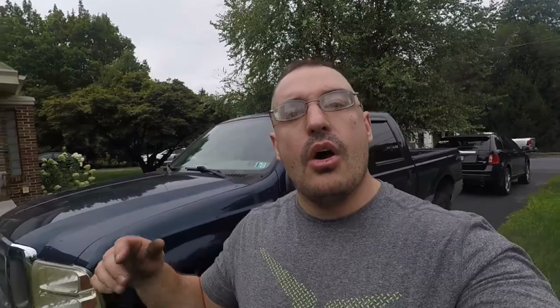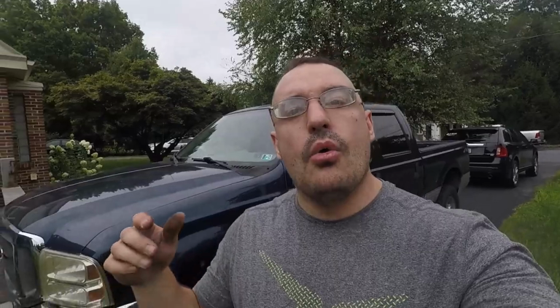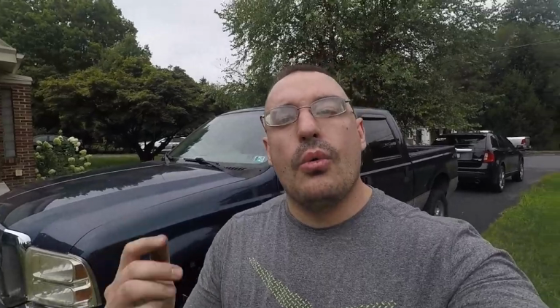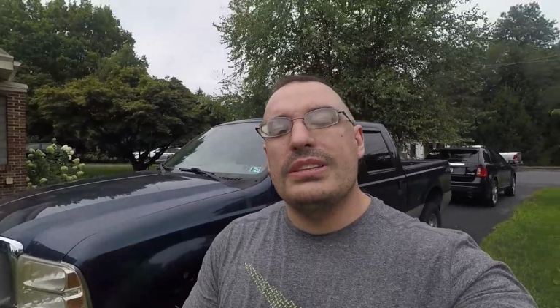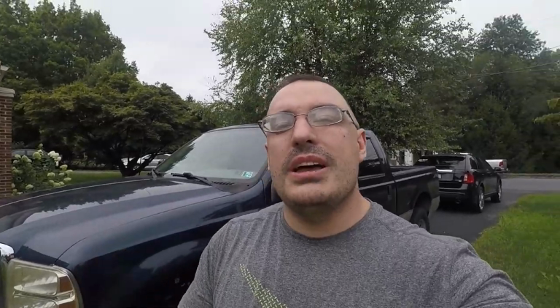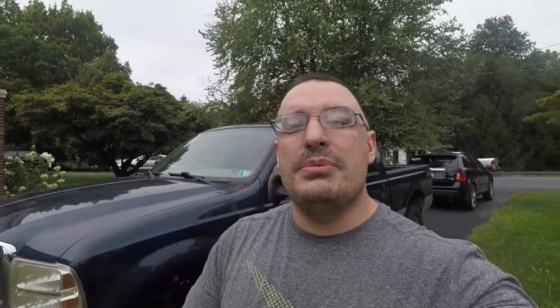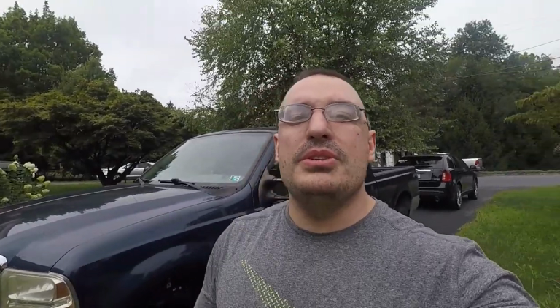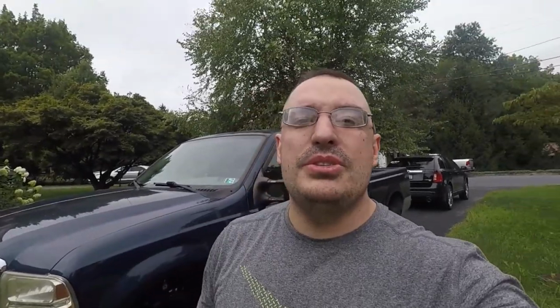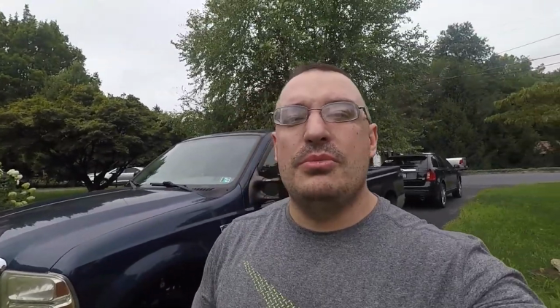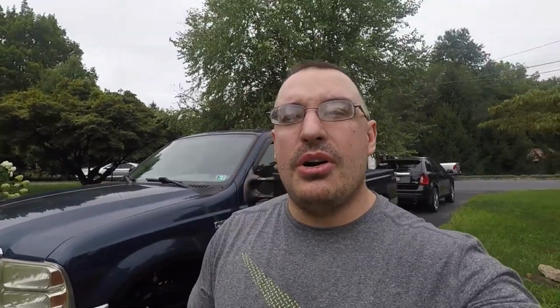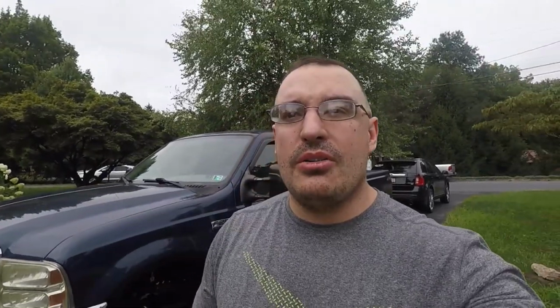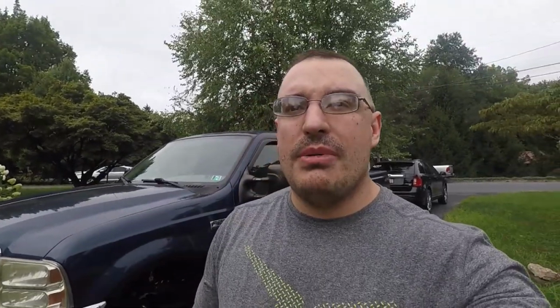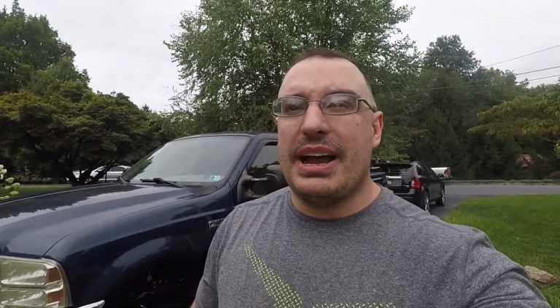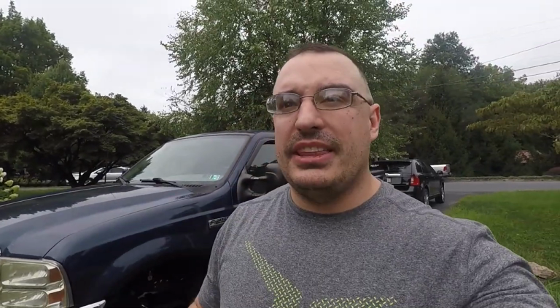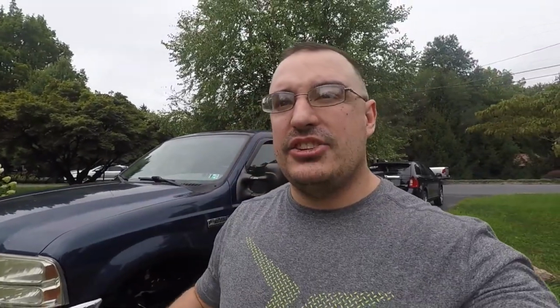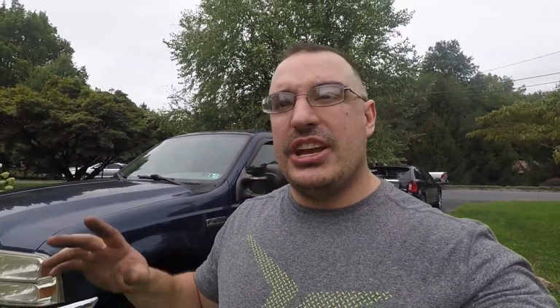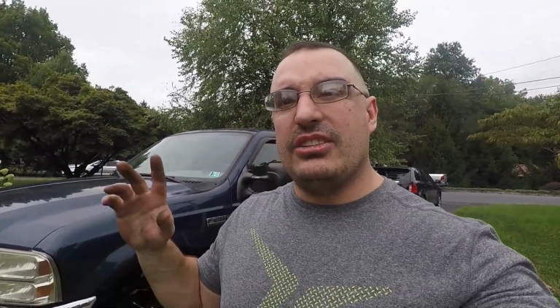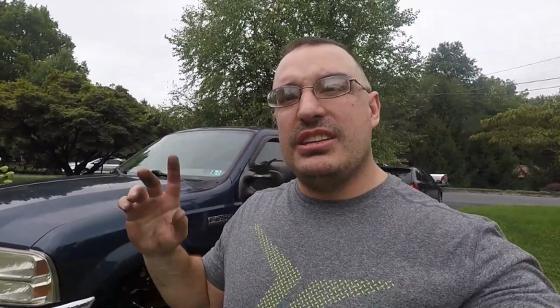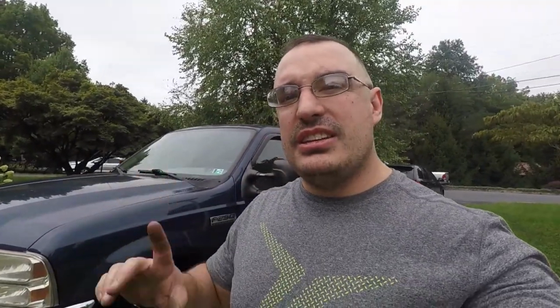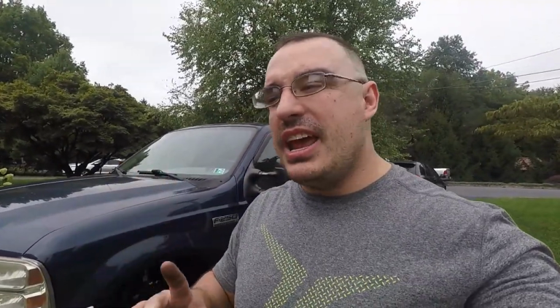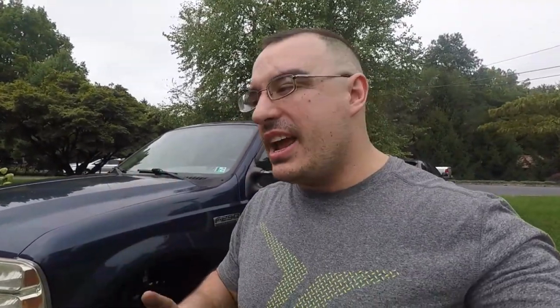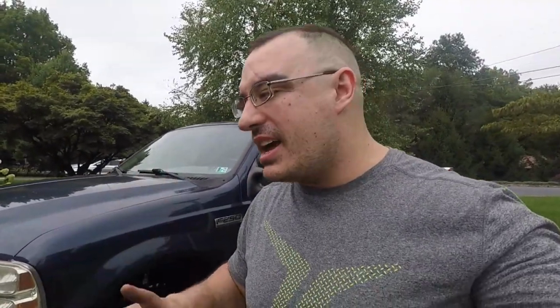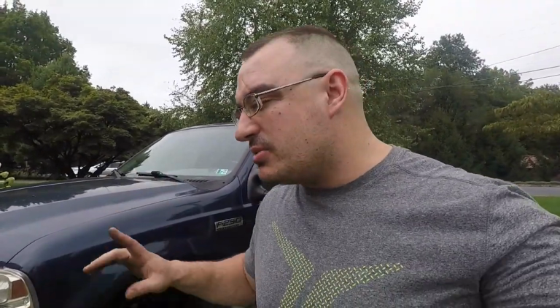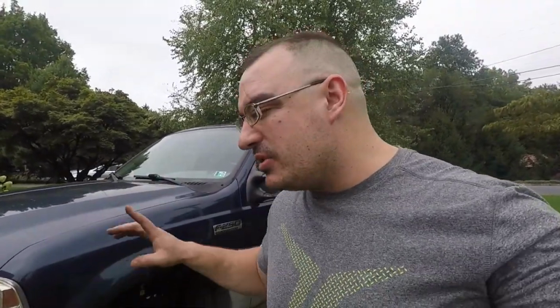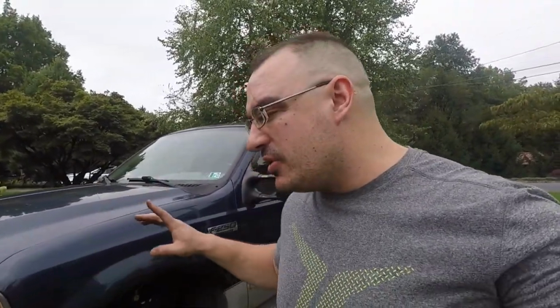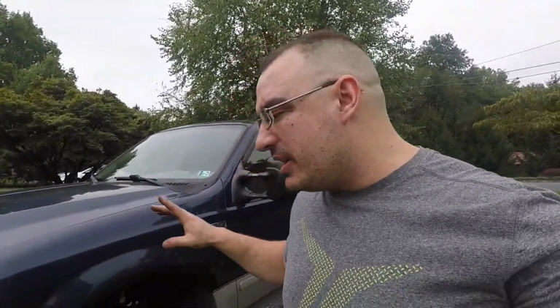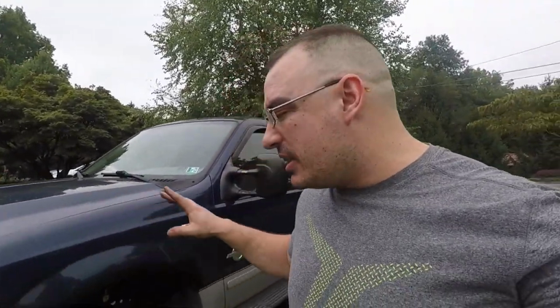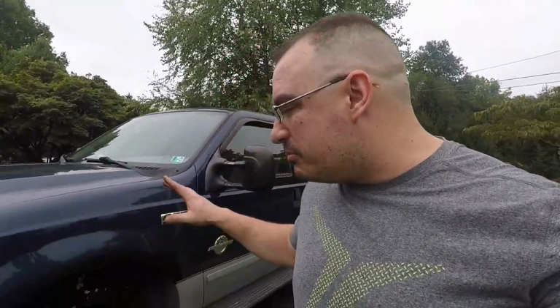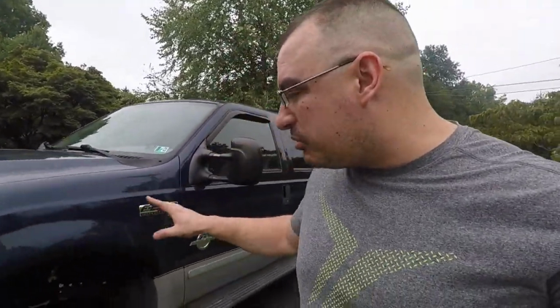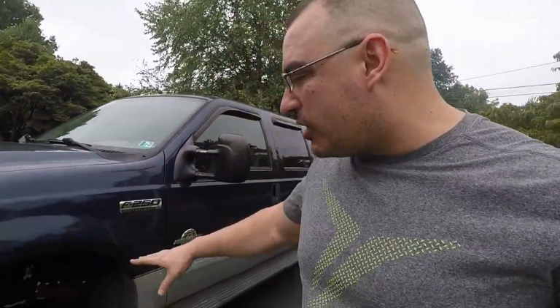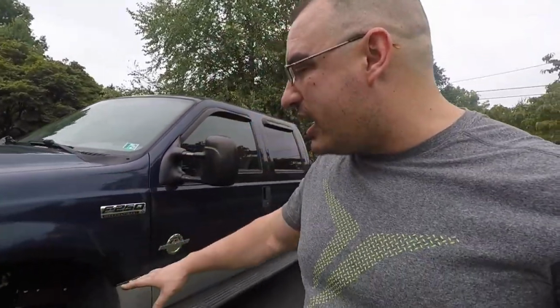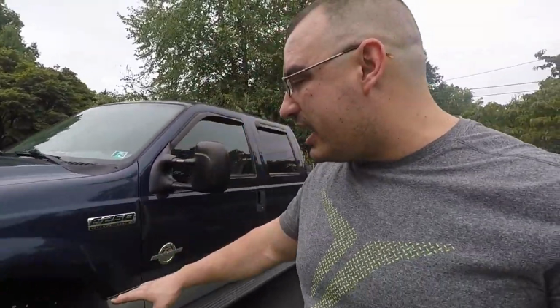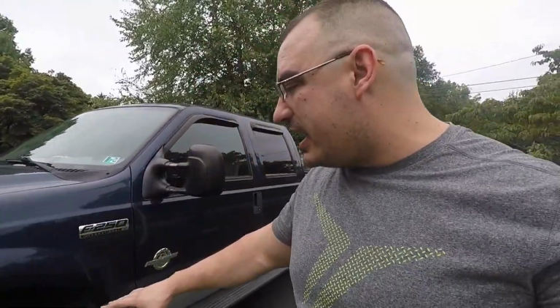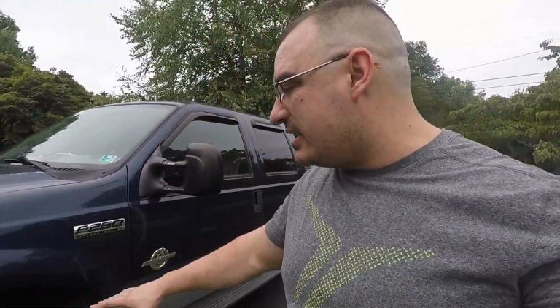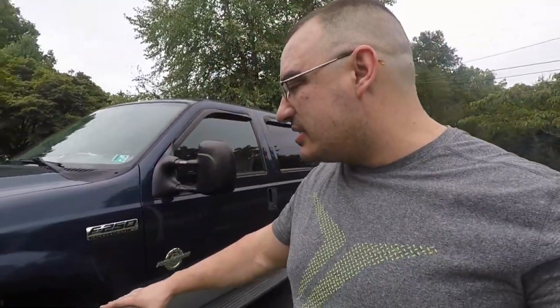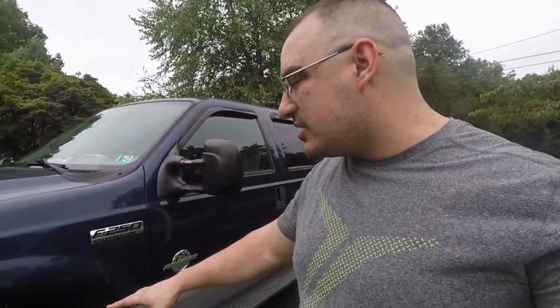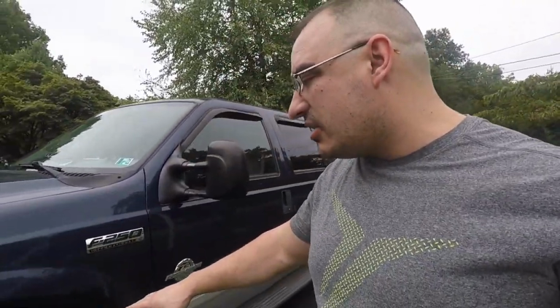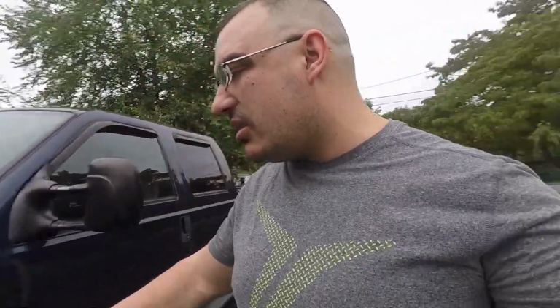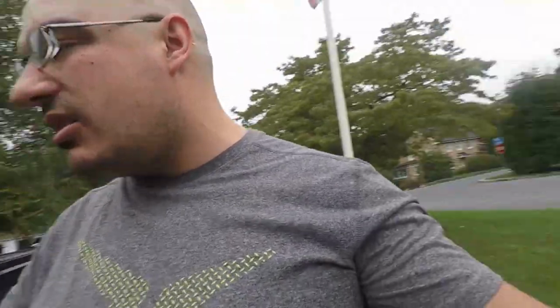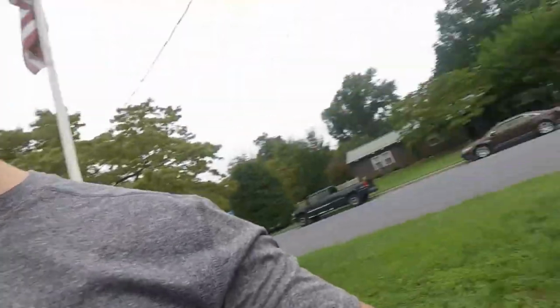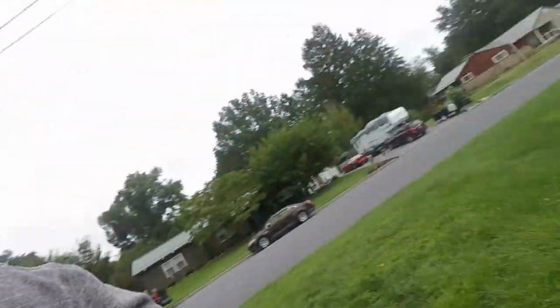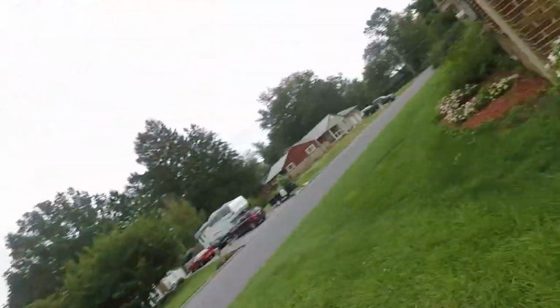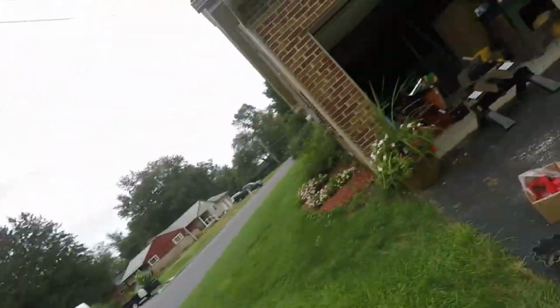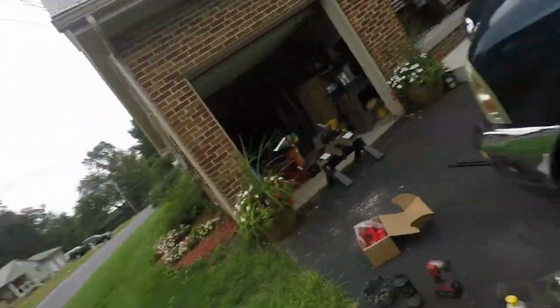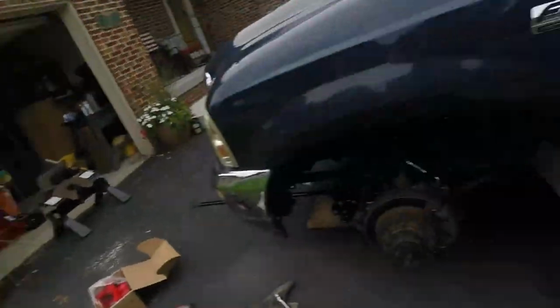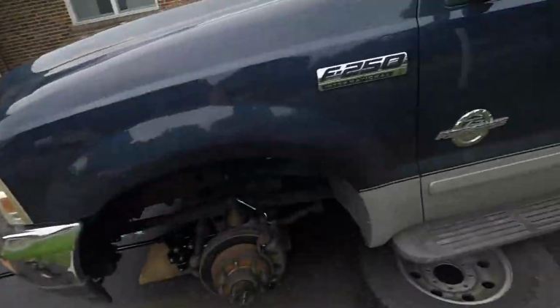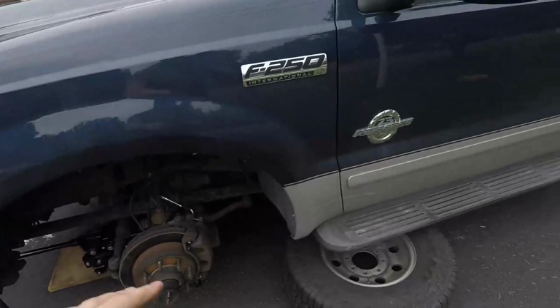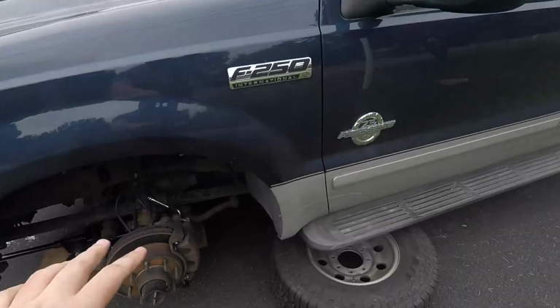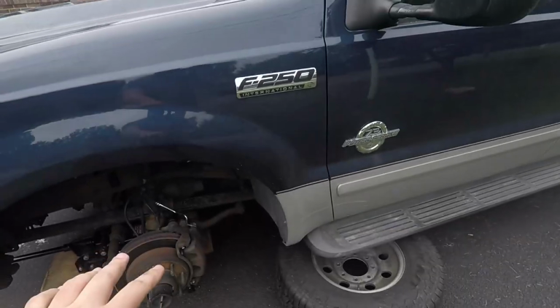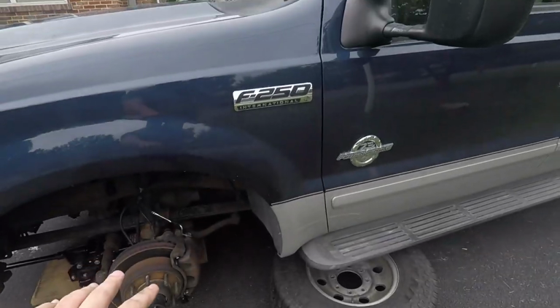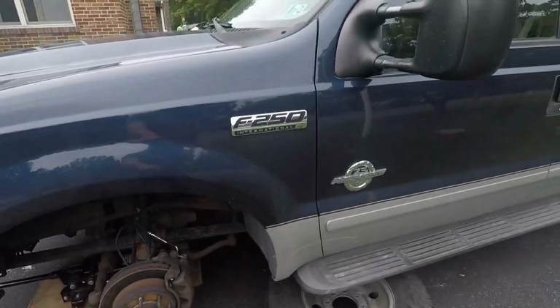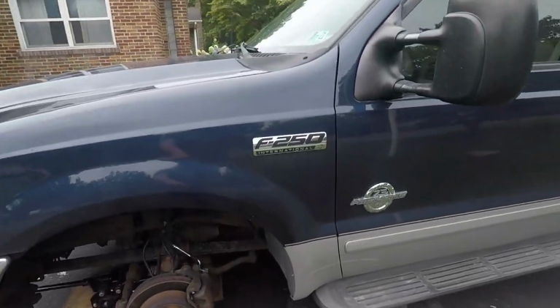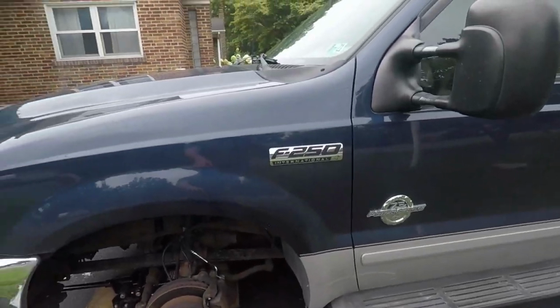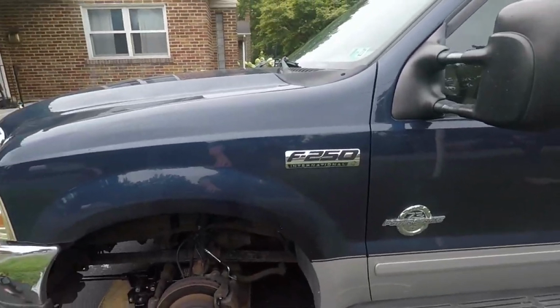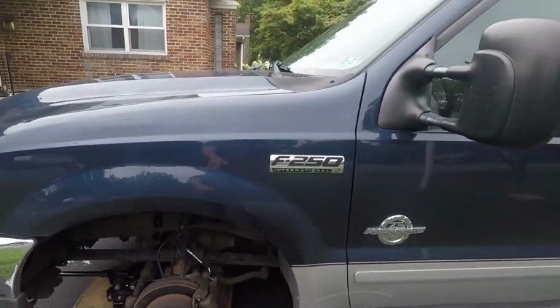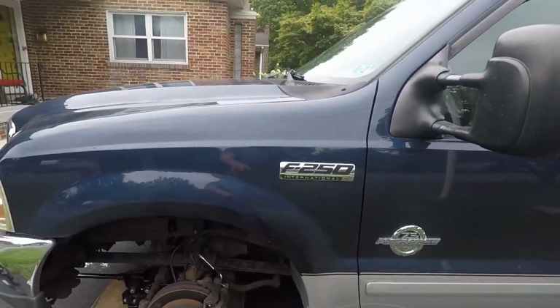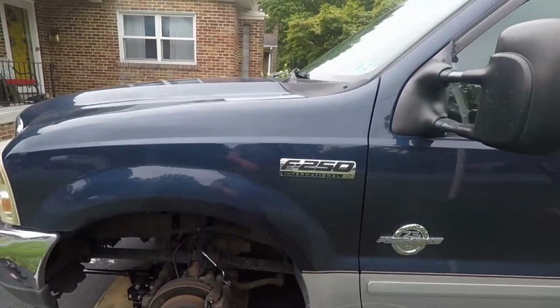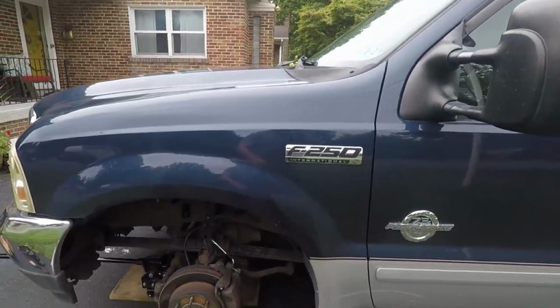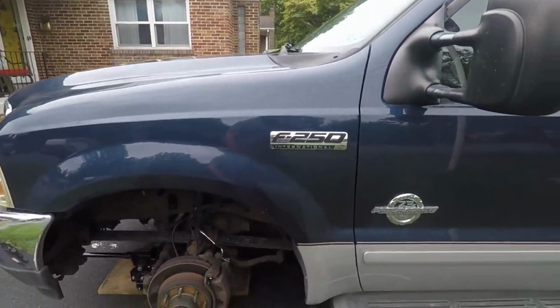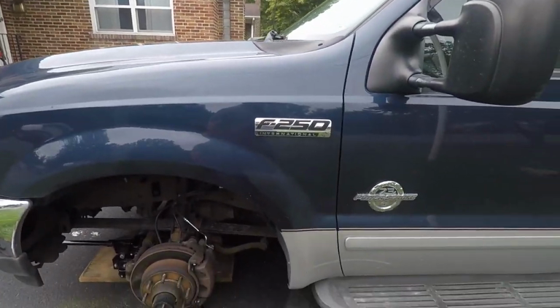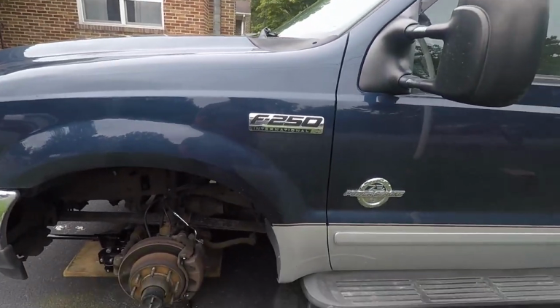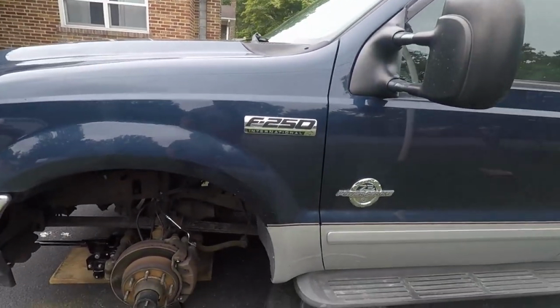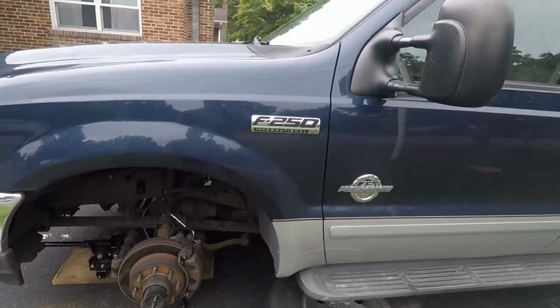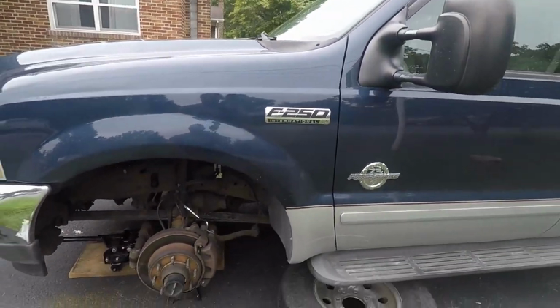What's up YouTube? Welcome back to the channel. Today we're doing the brake install on our Project 73.